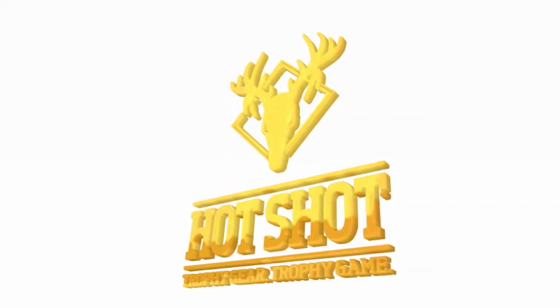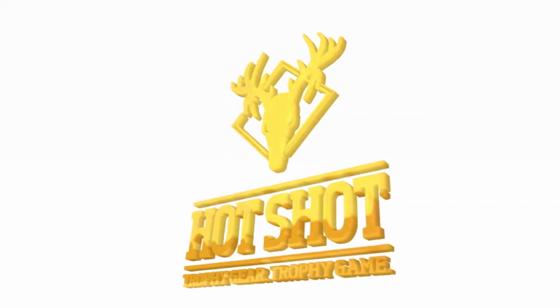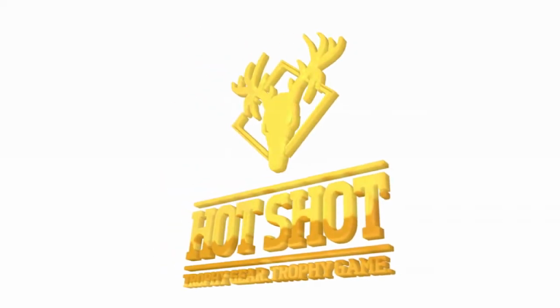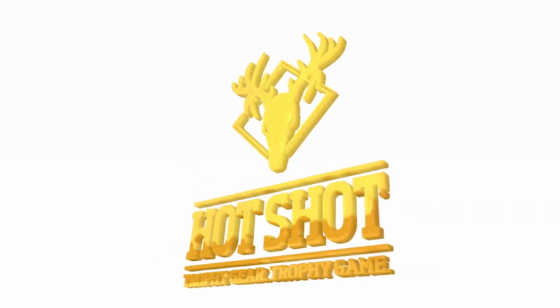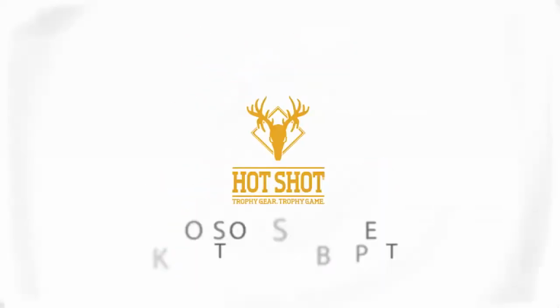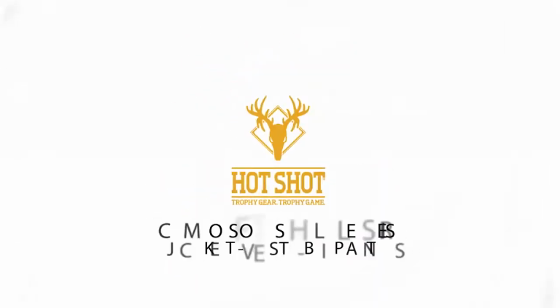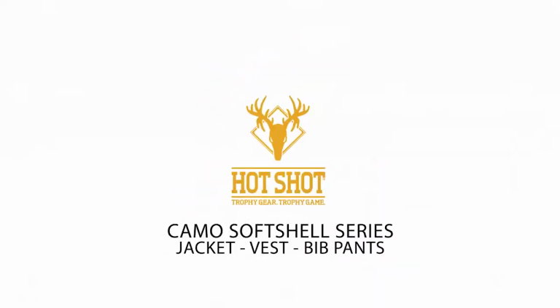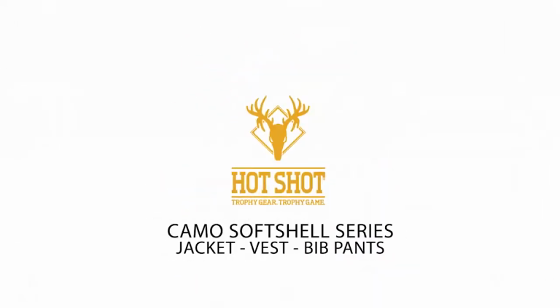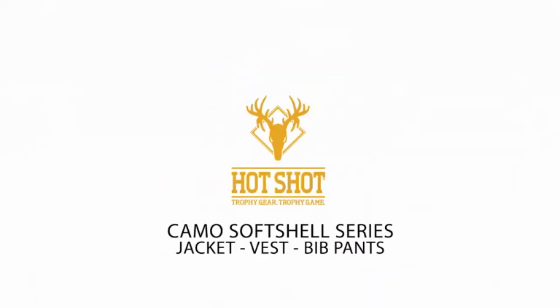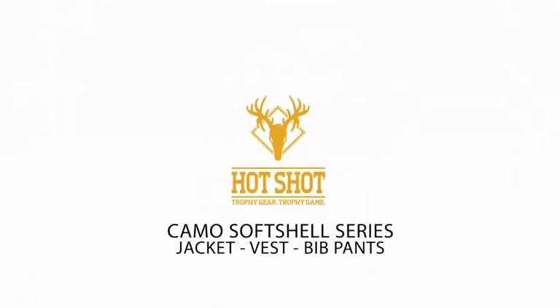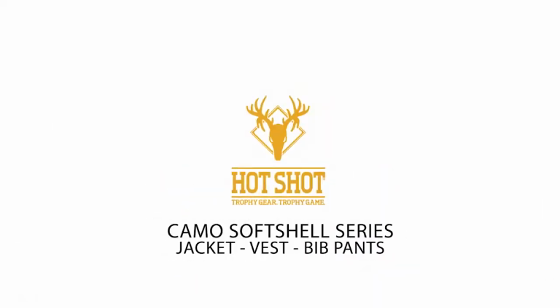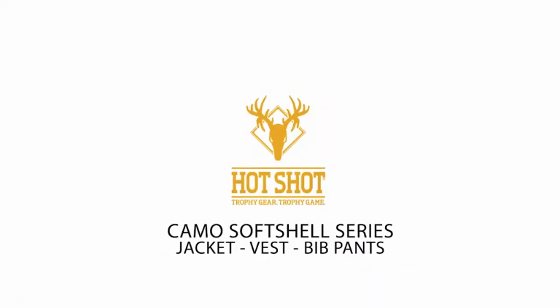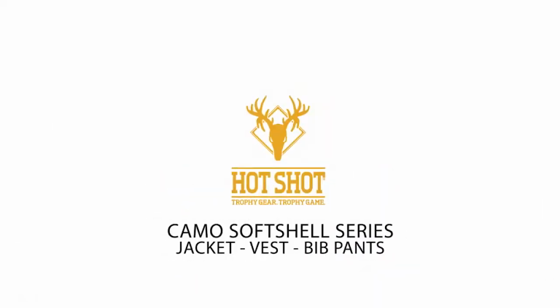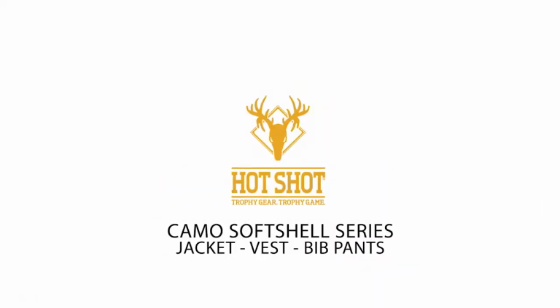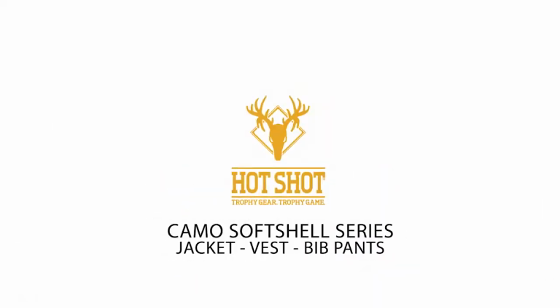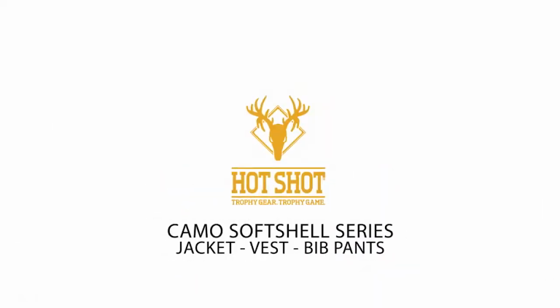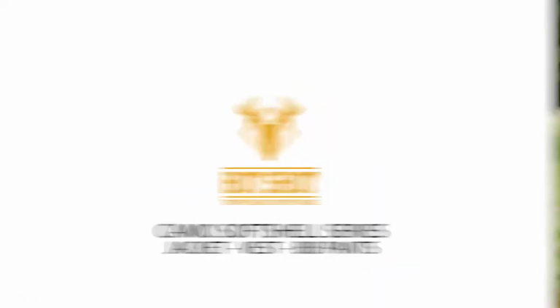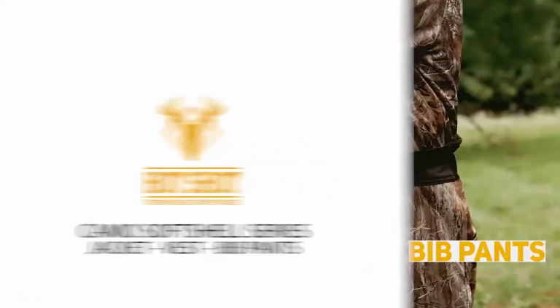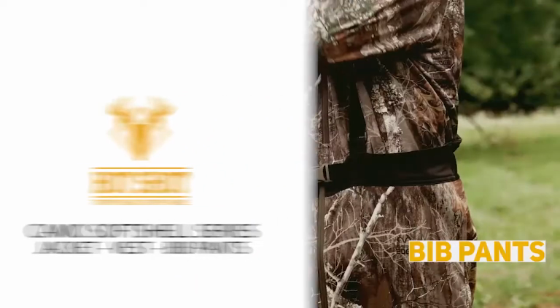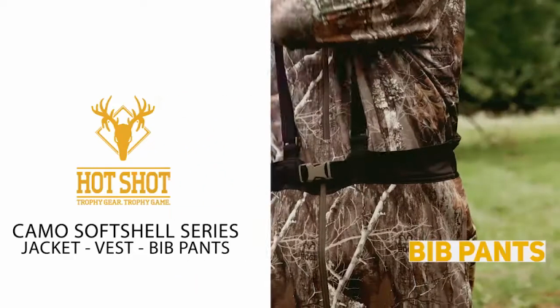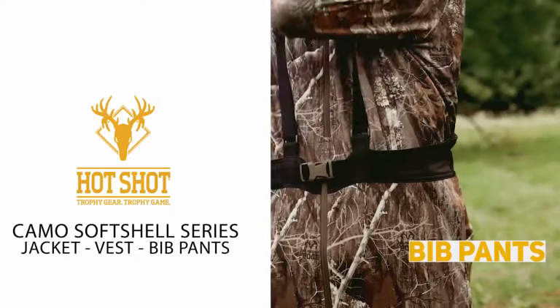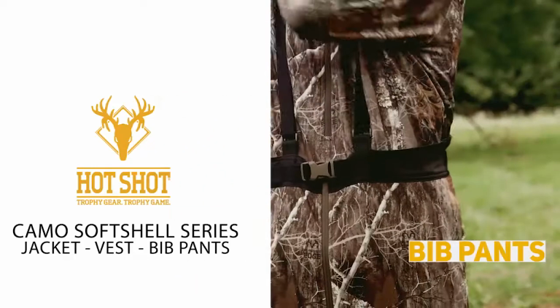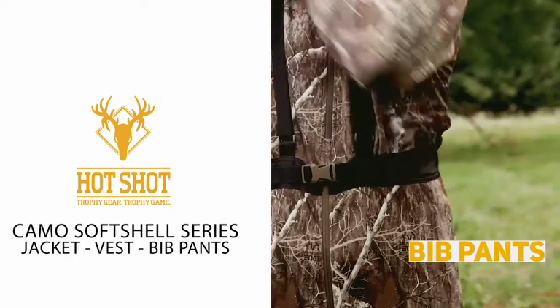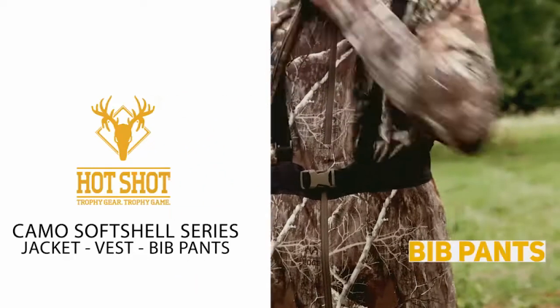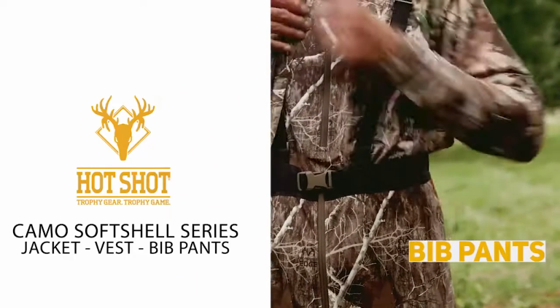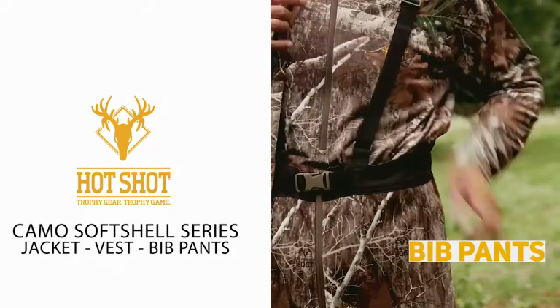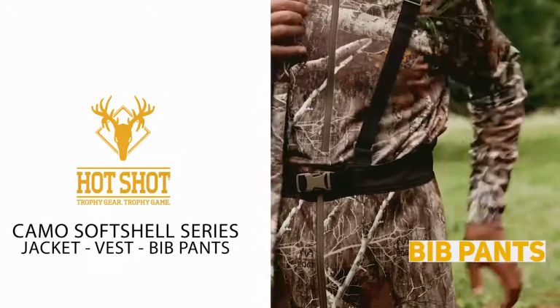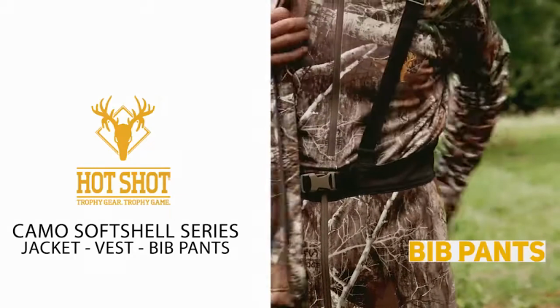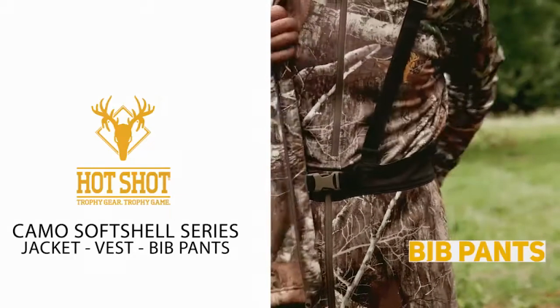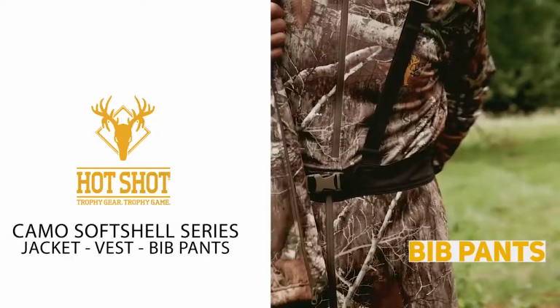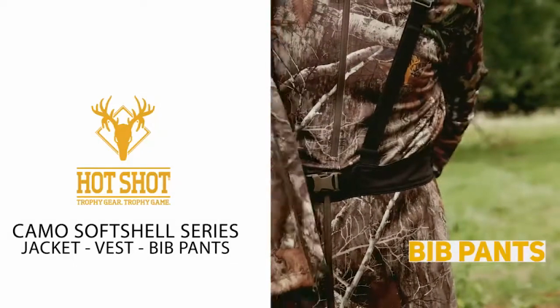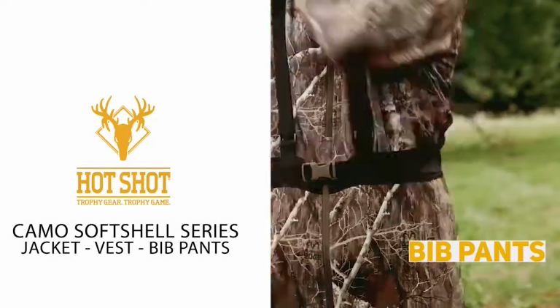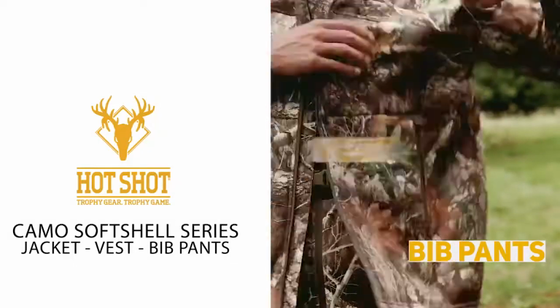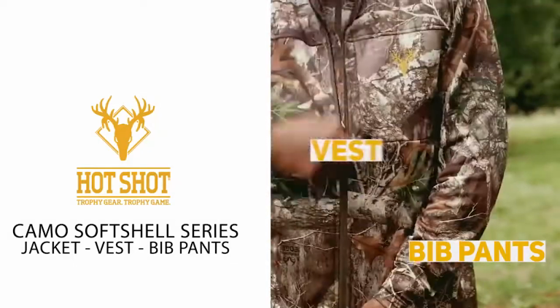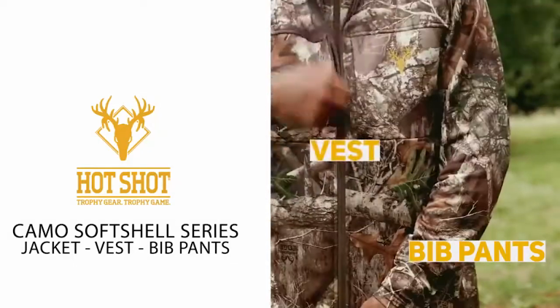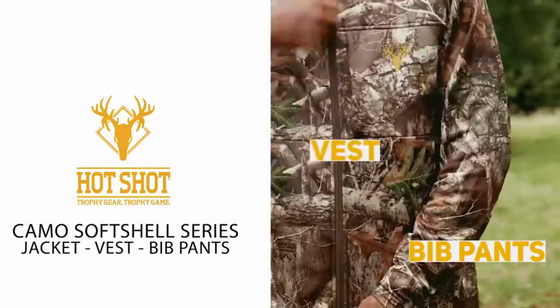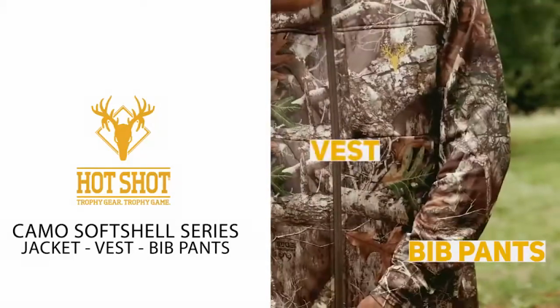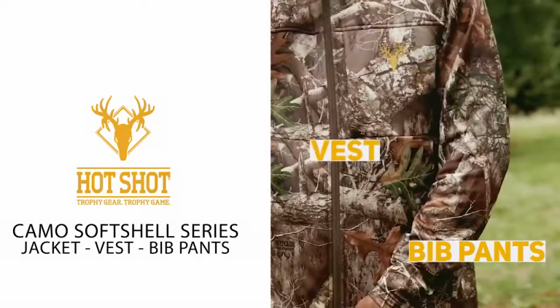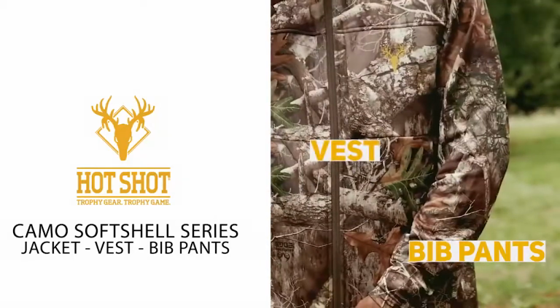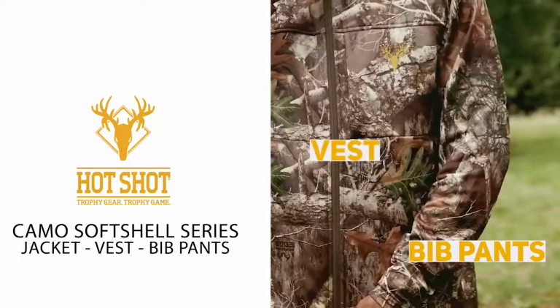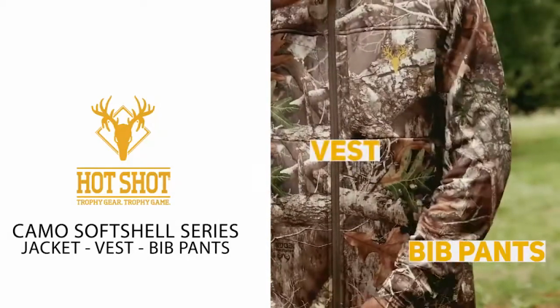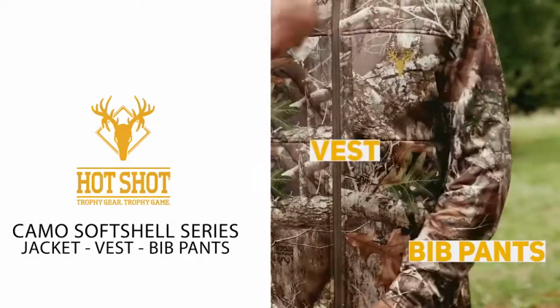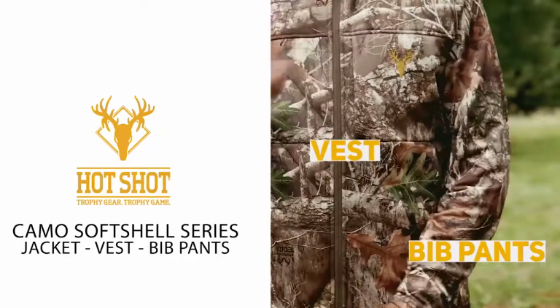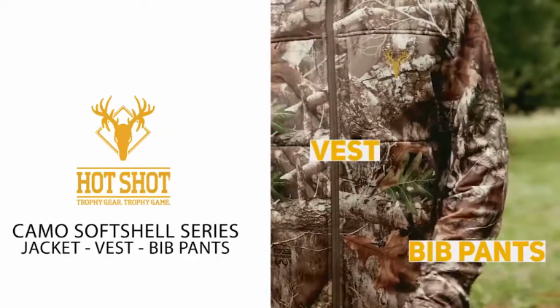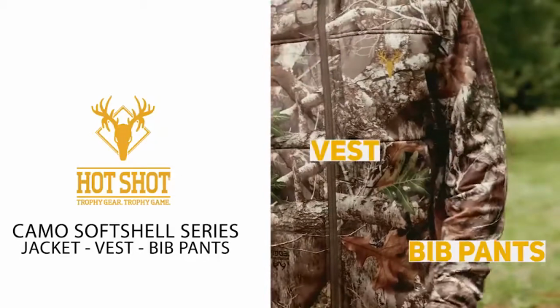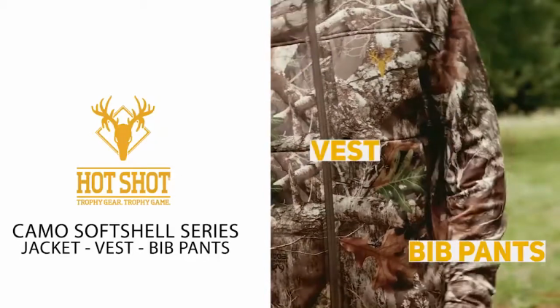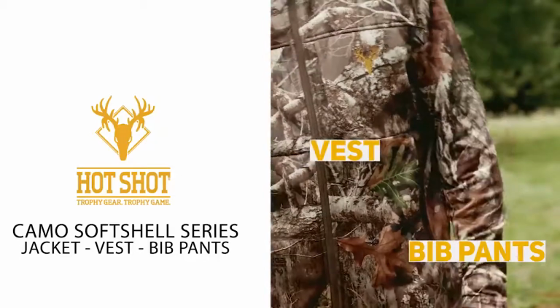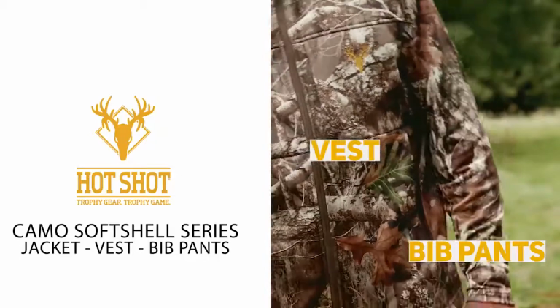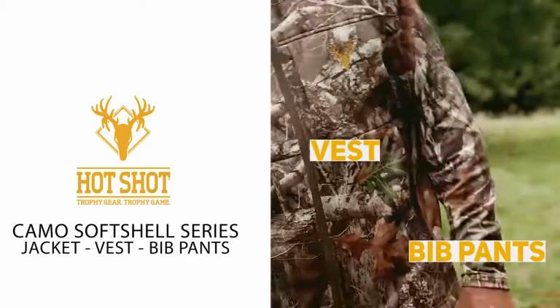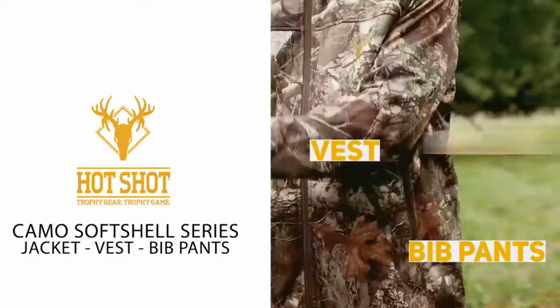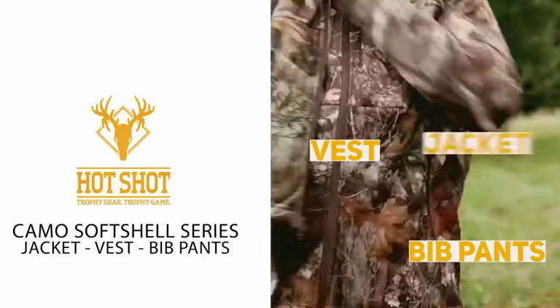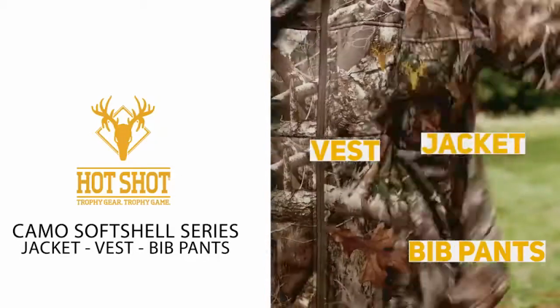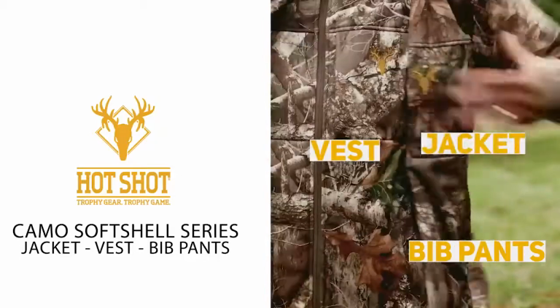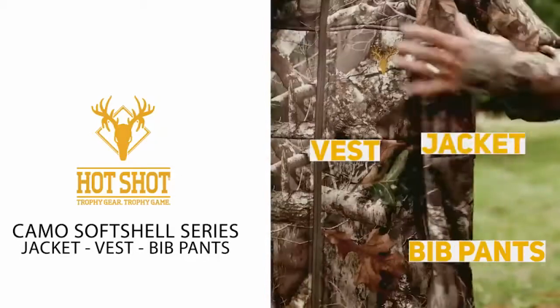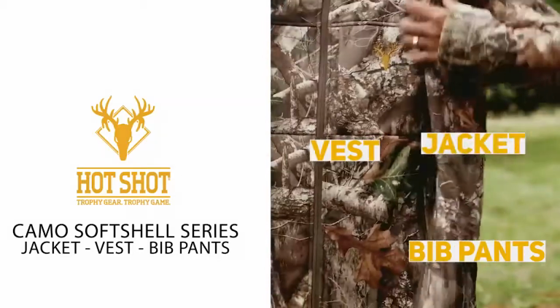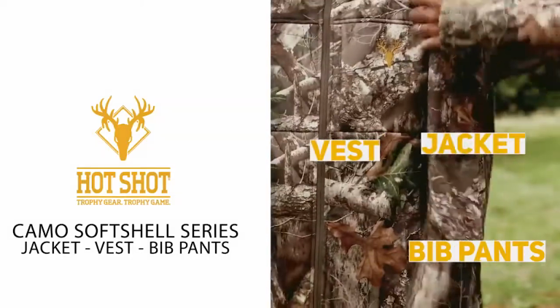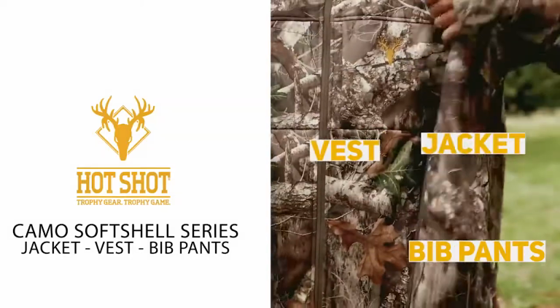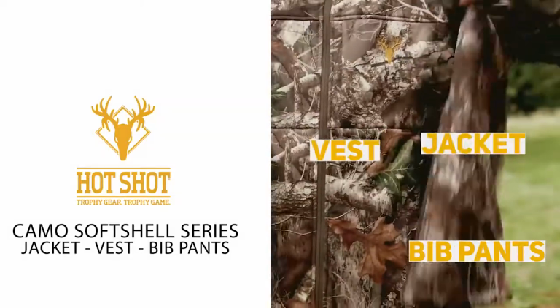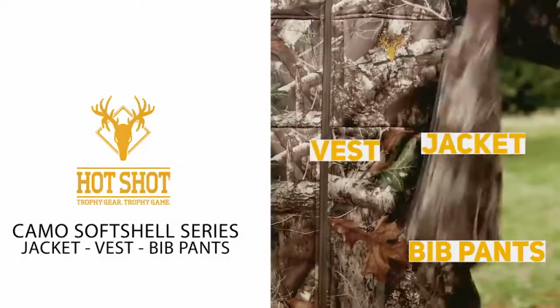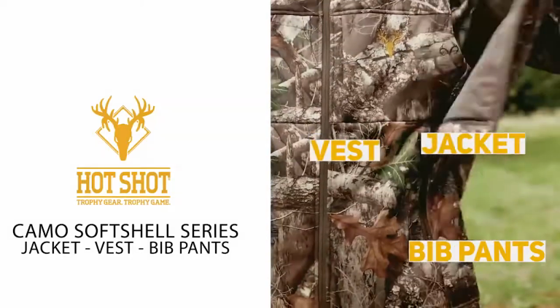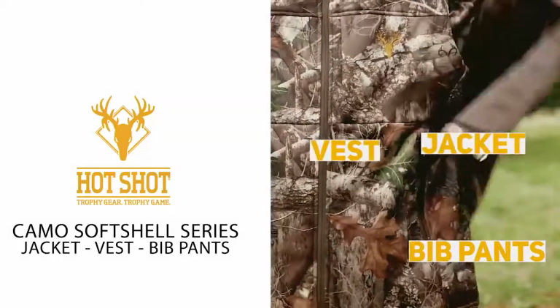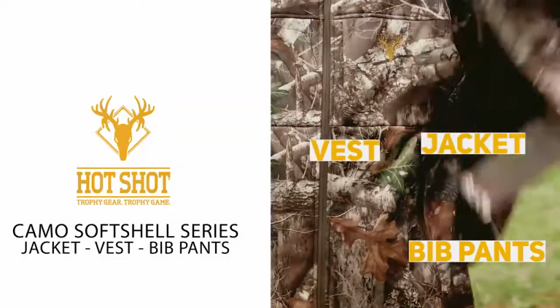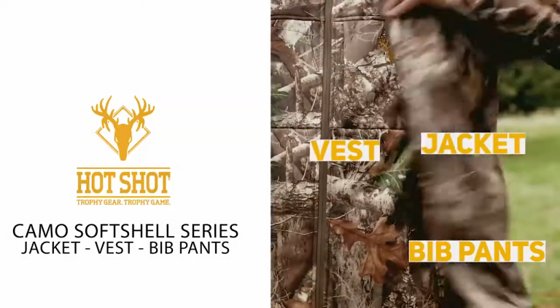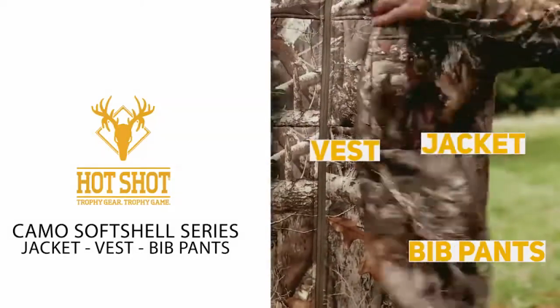The Hotshot Men's Camo Softshell Series is perfect for early and mid-season use, or to be used as a layering garment.